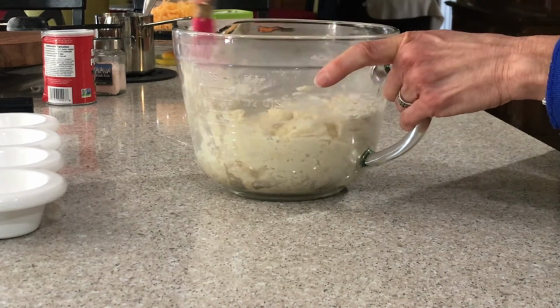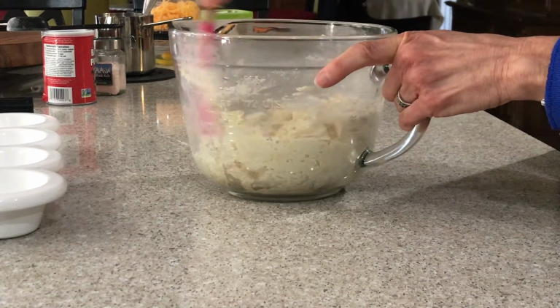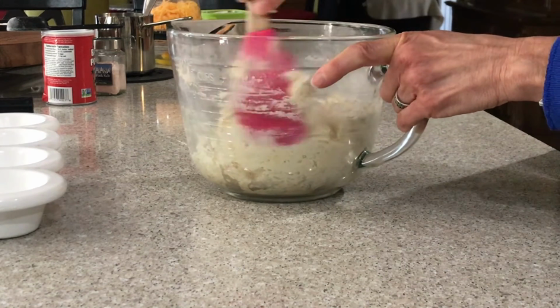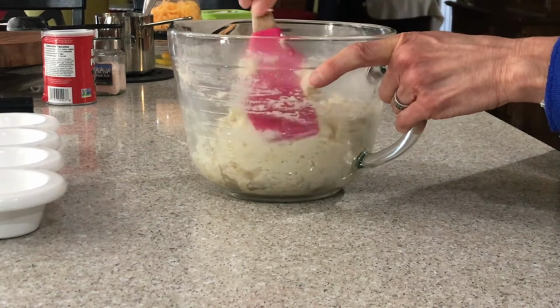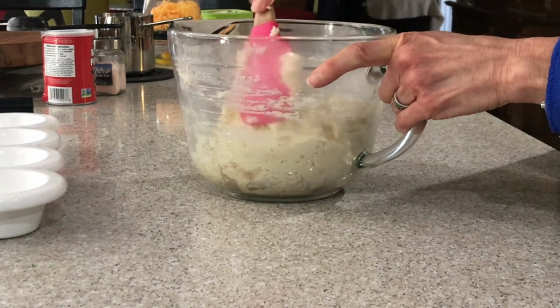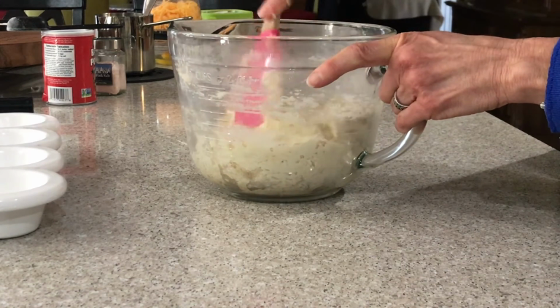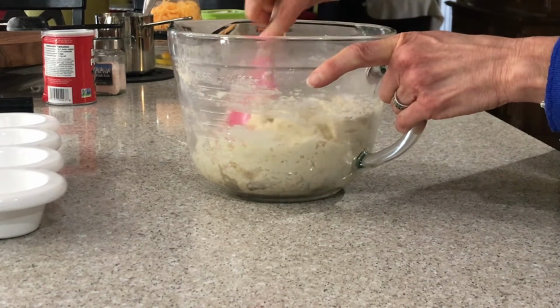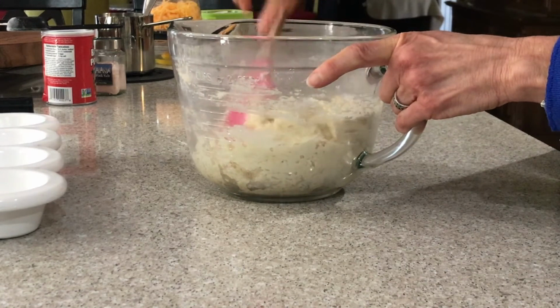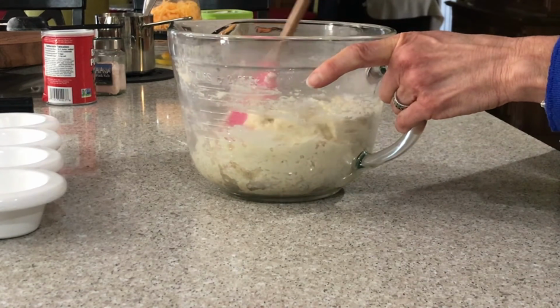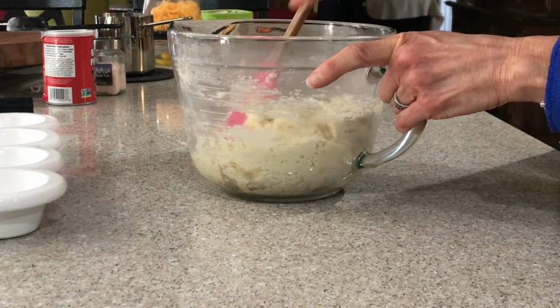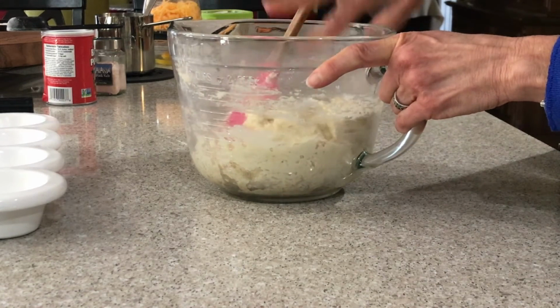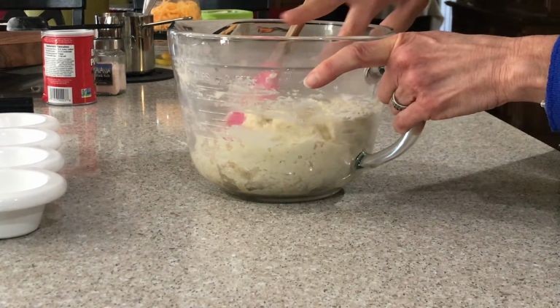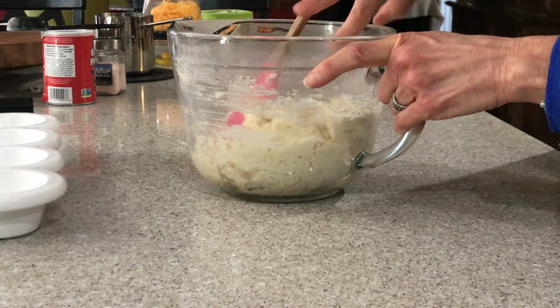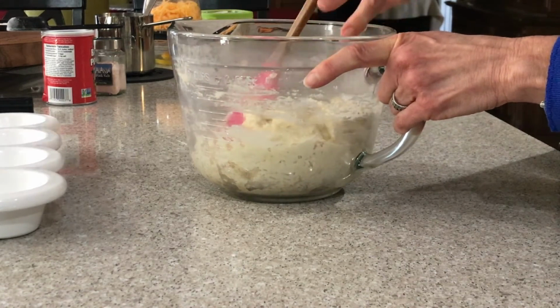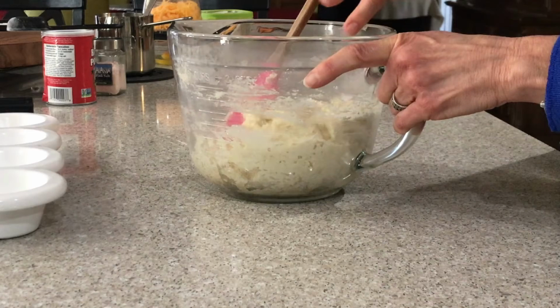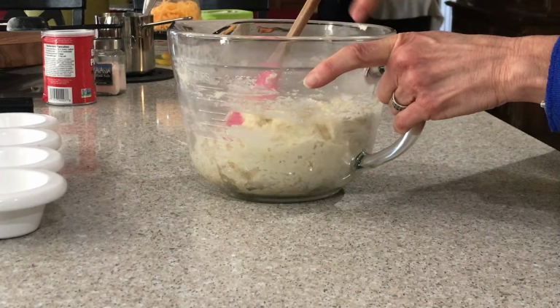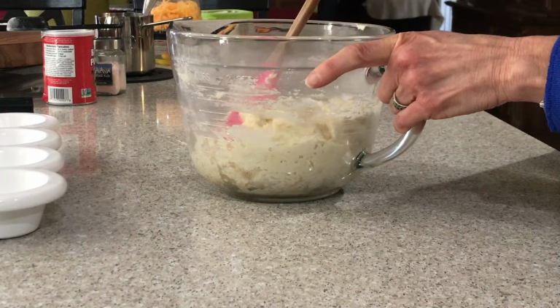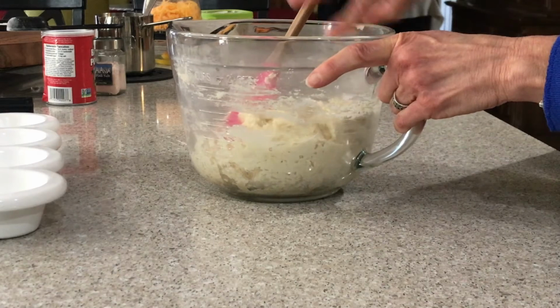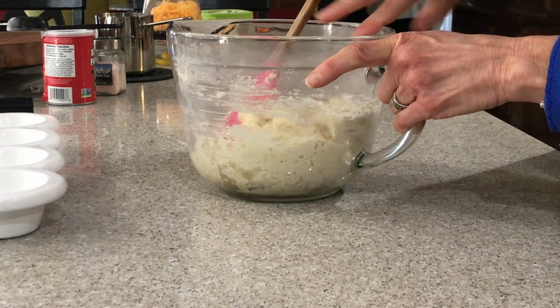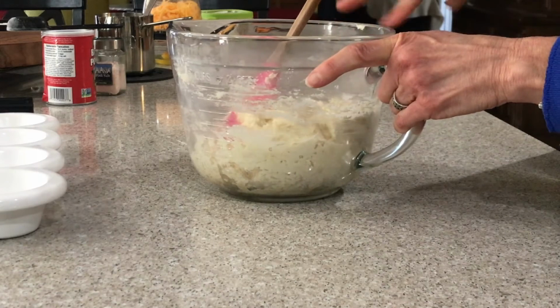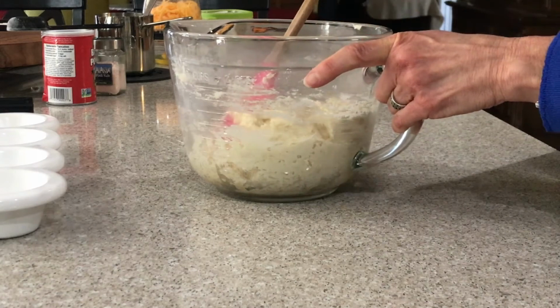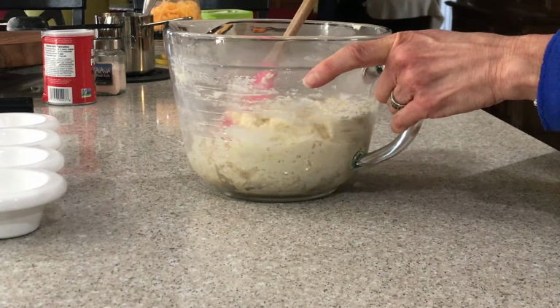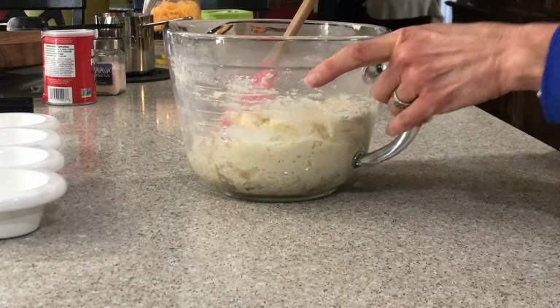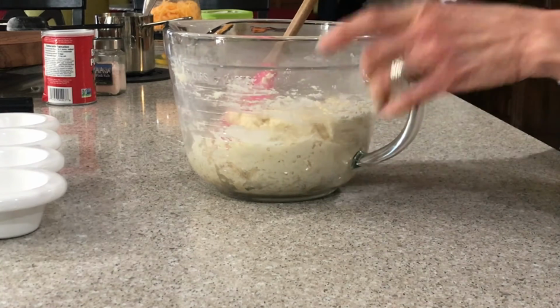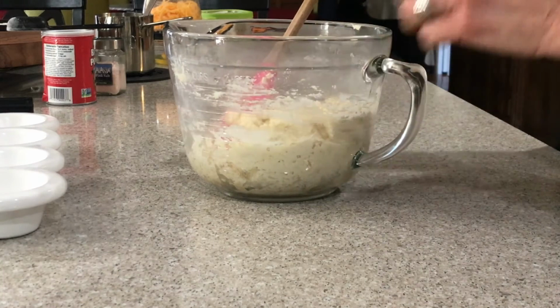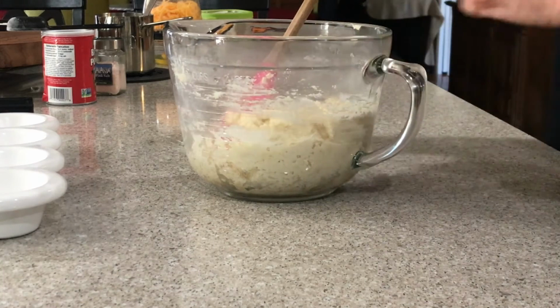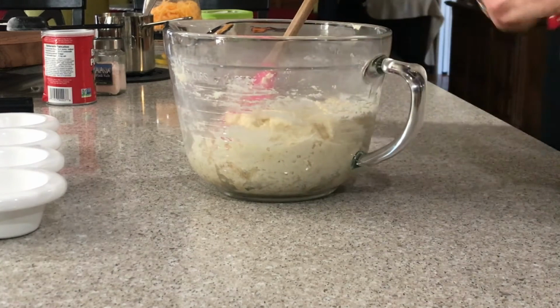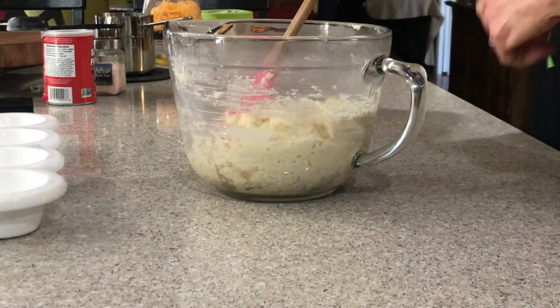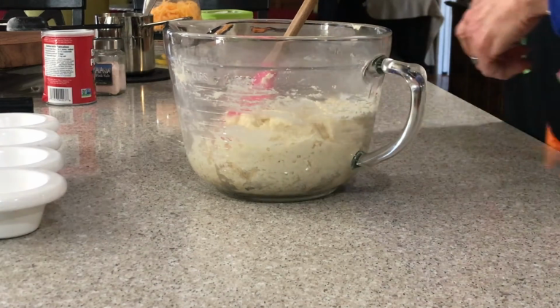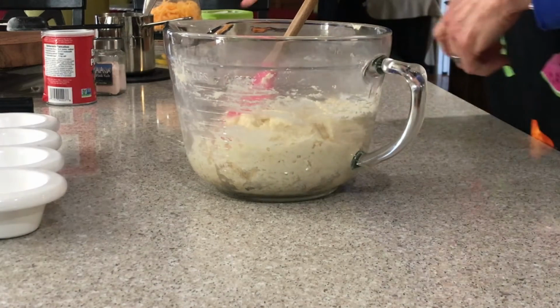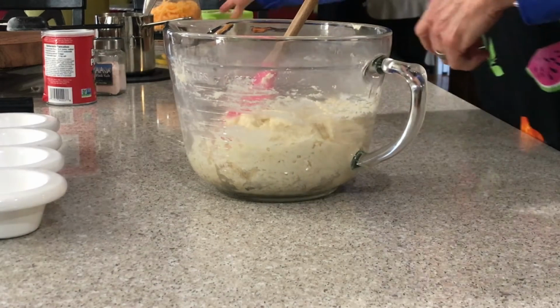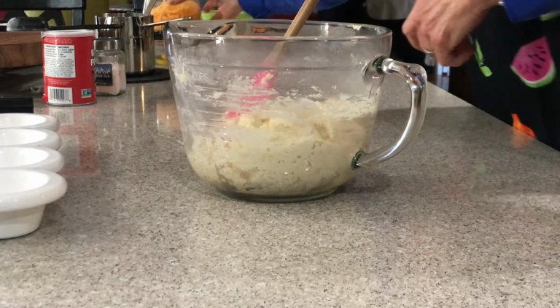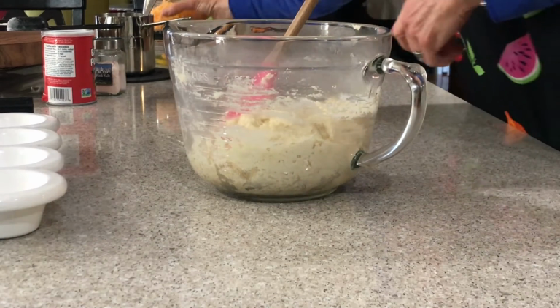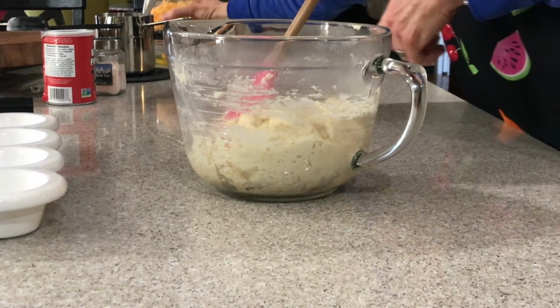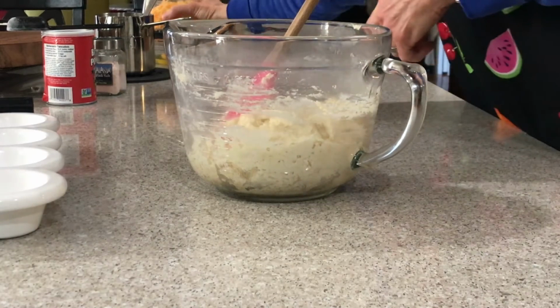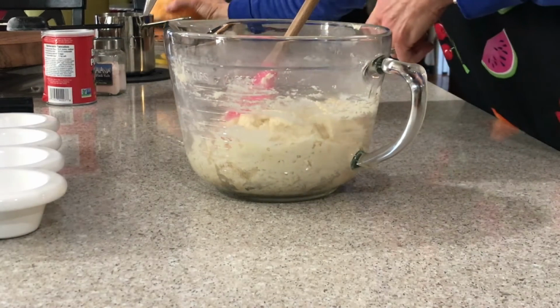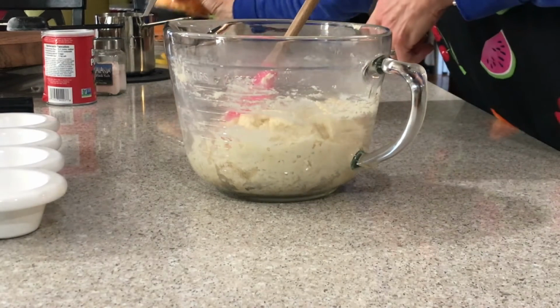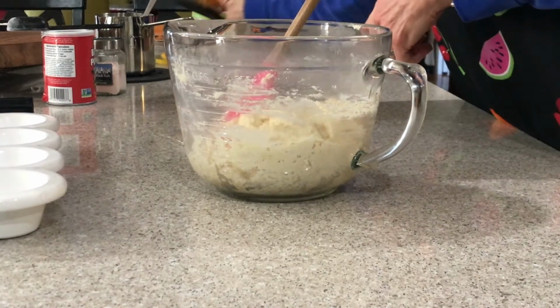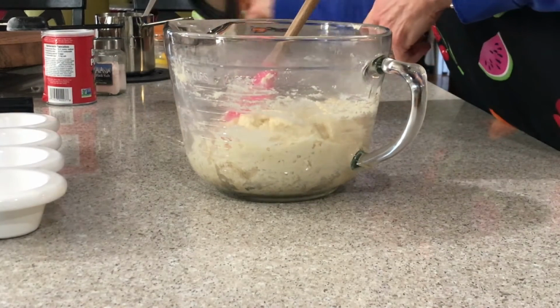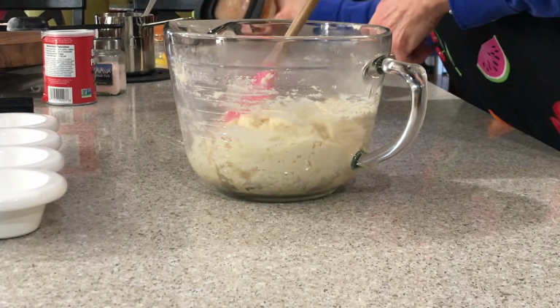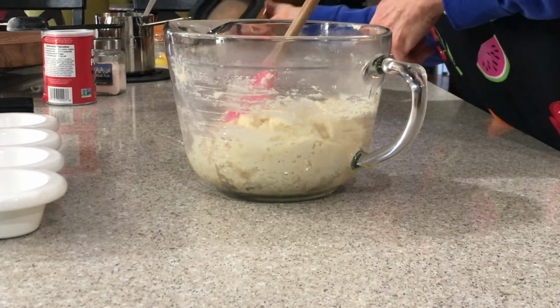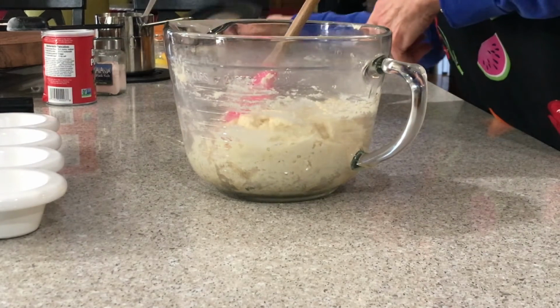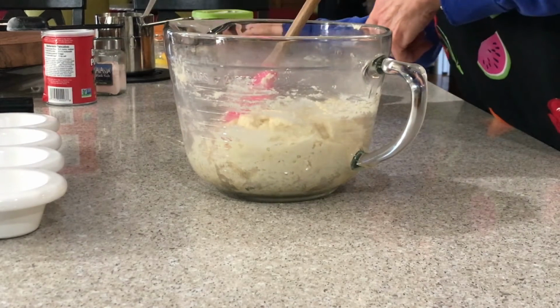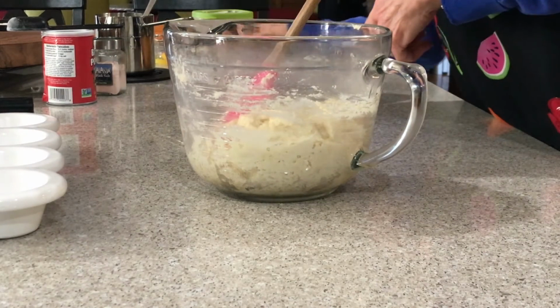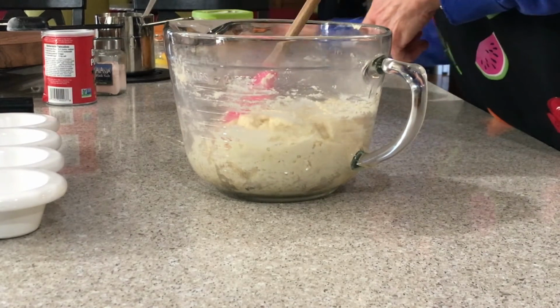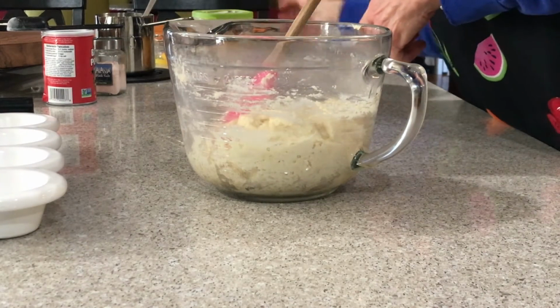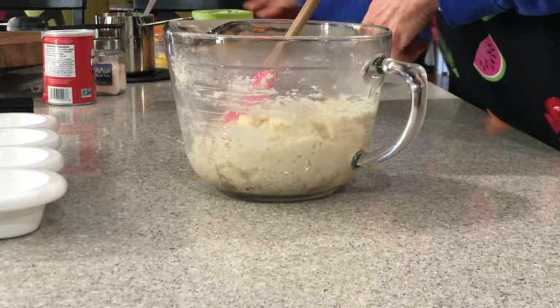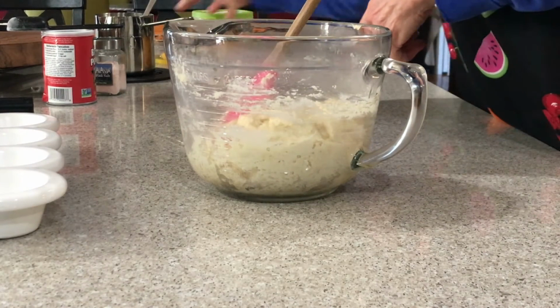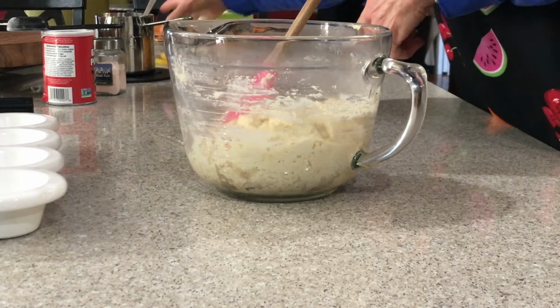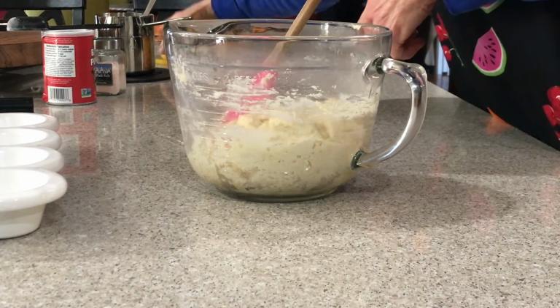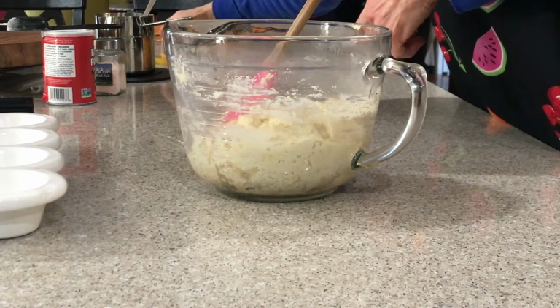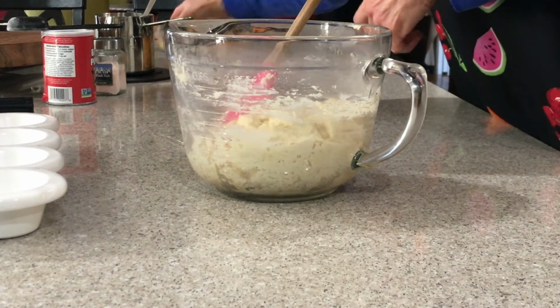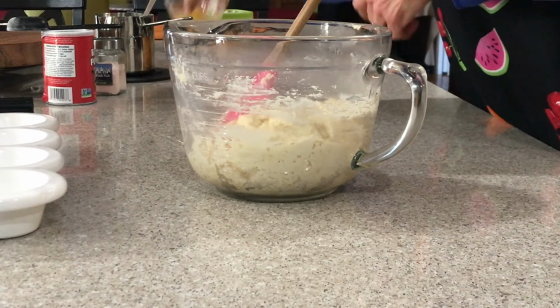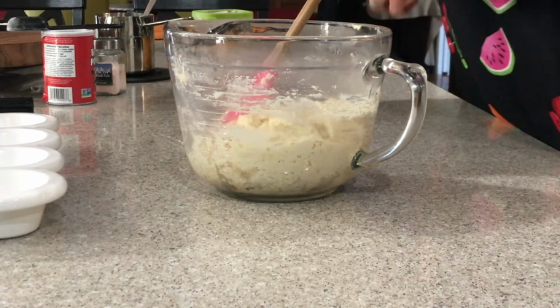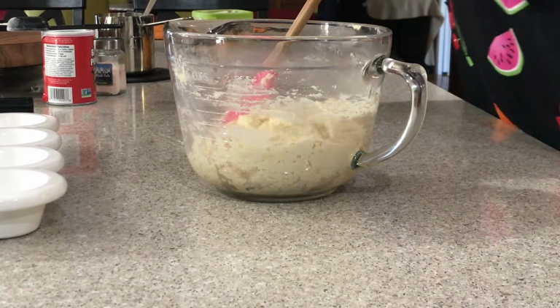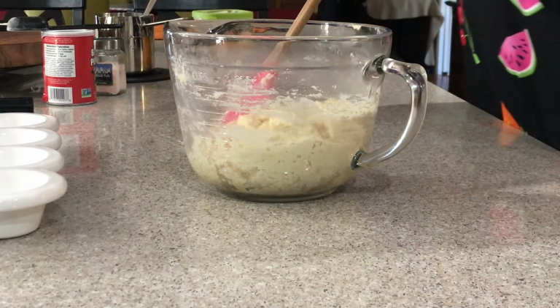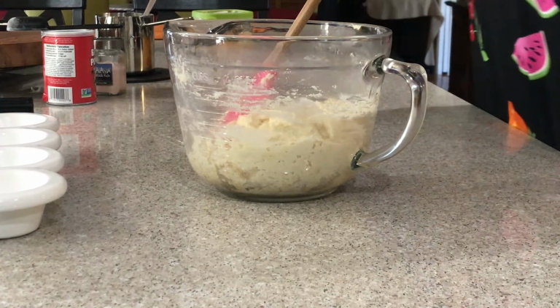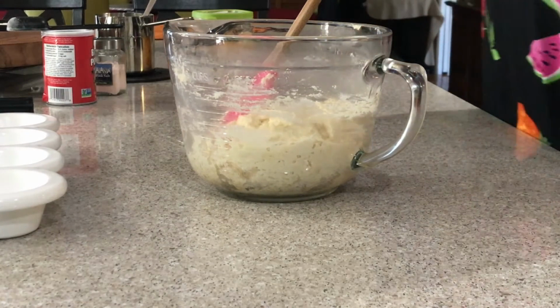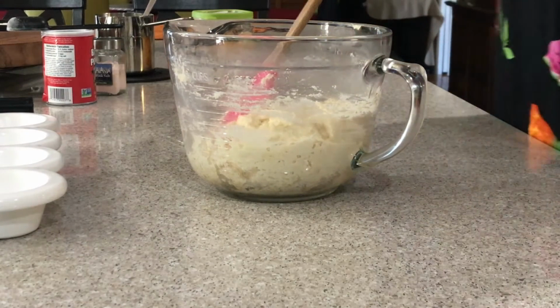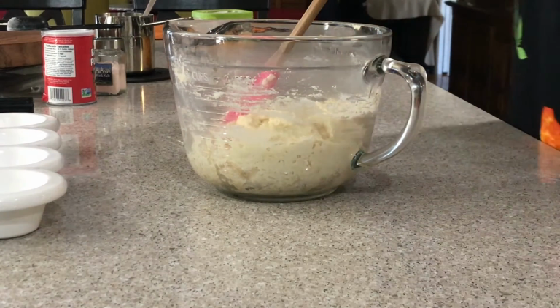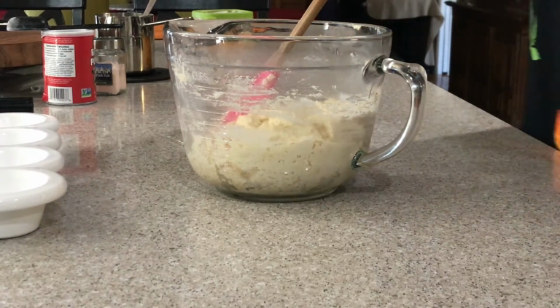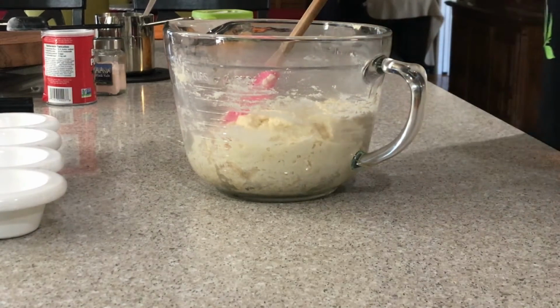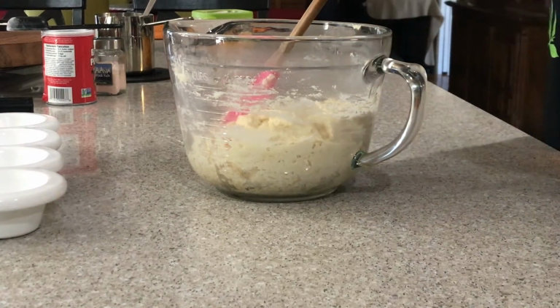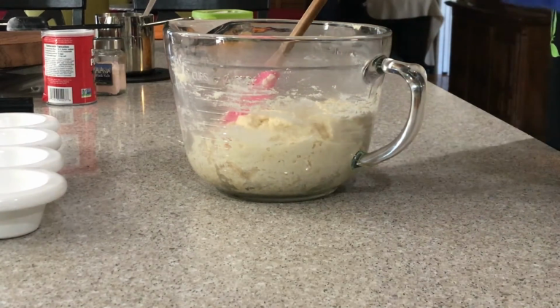Just mix it enough to where it all gets wet. To that we're going to add an egg.